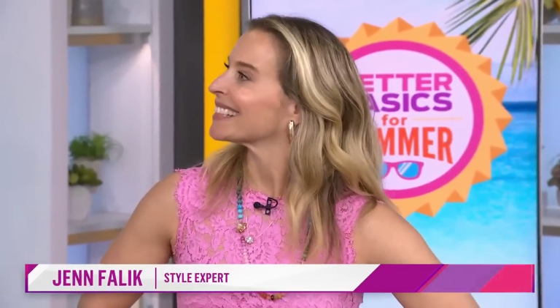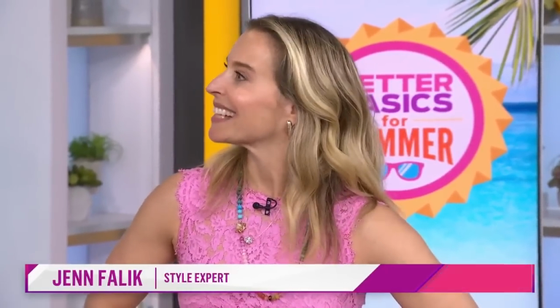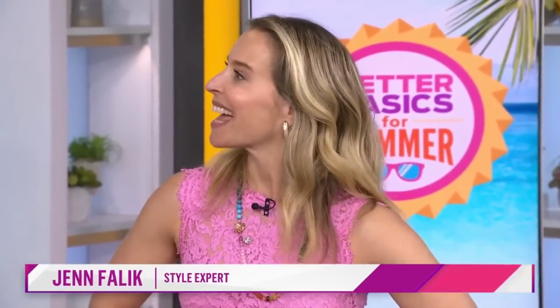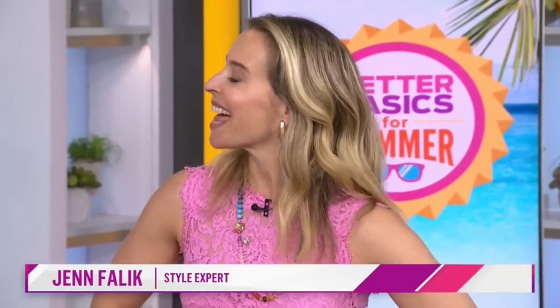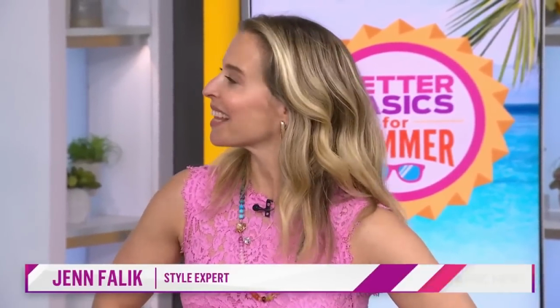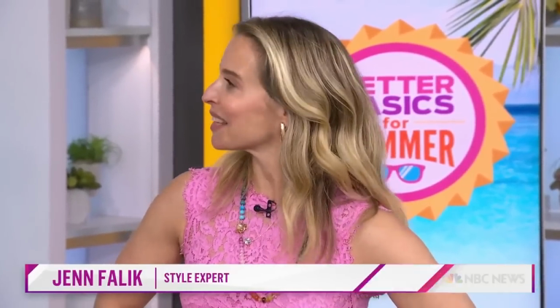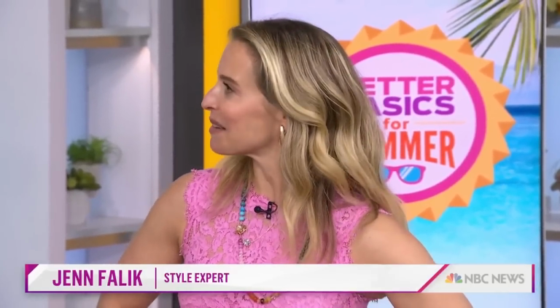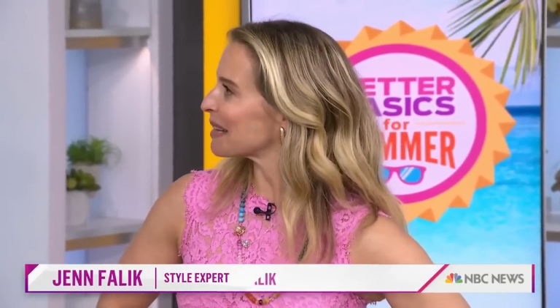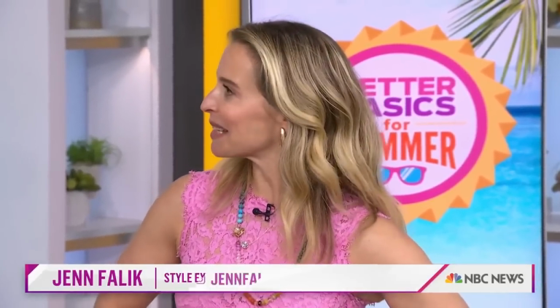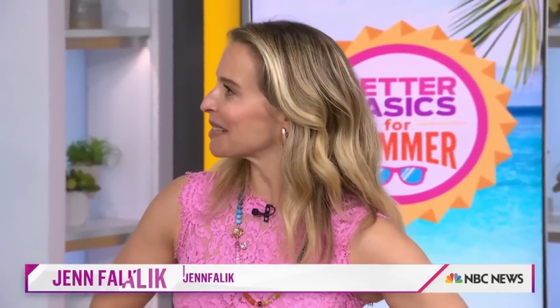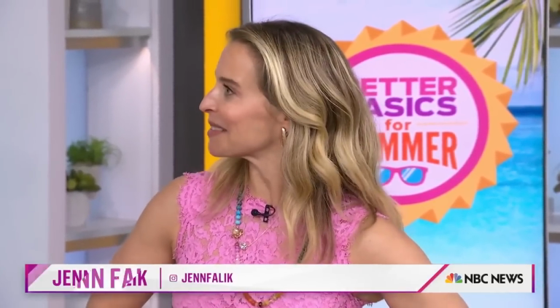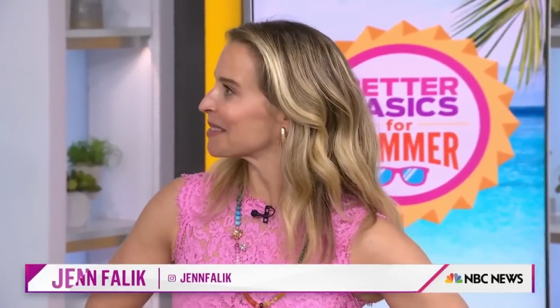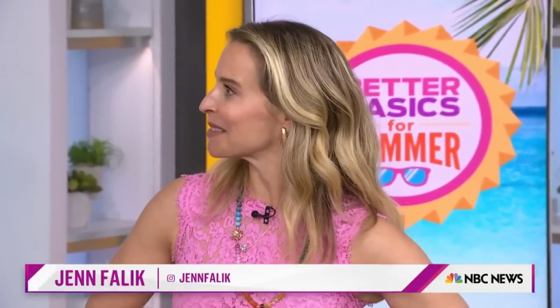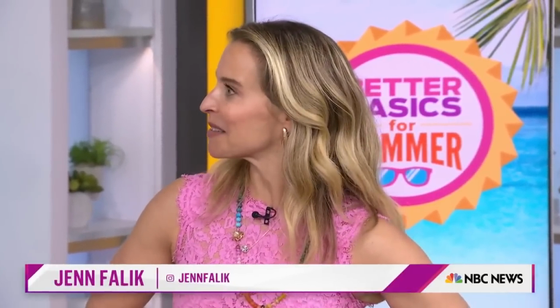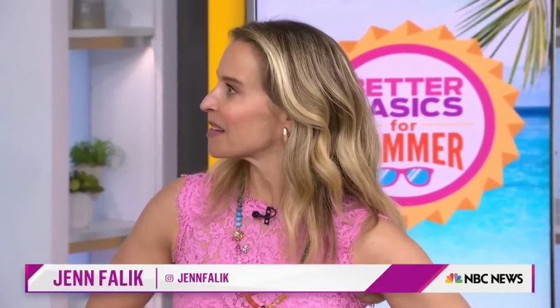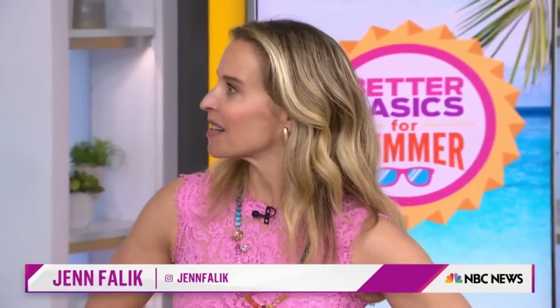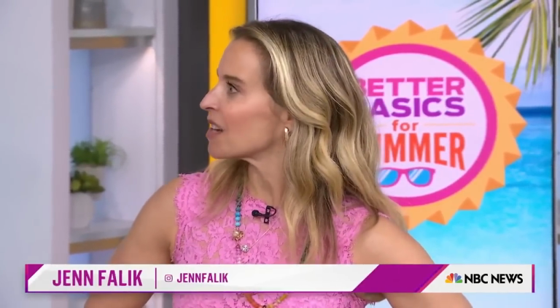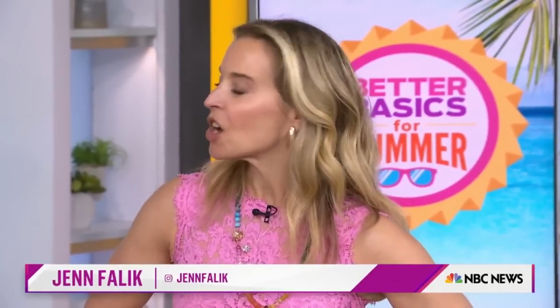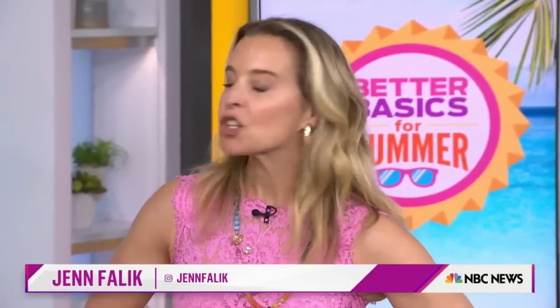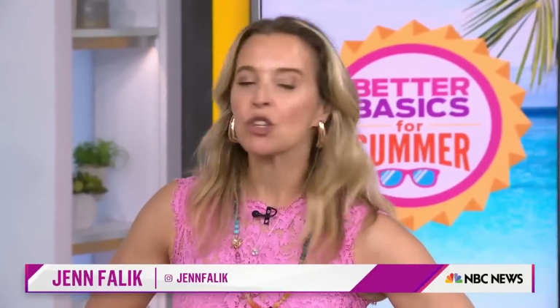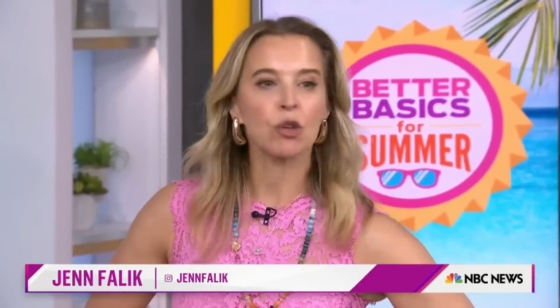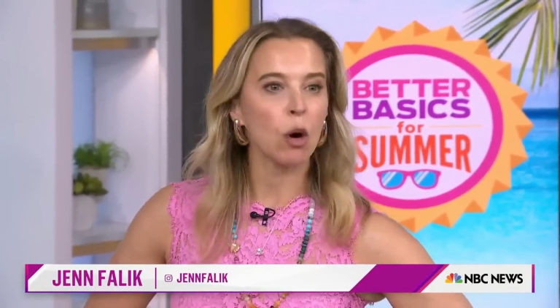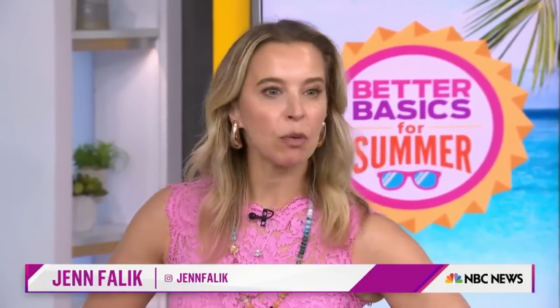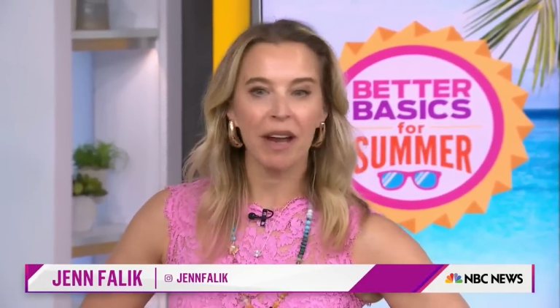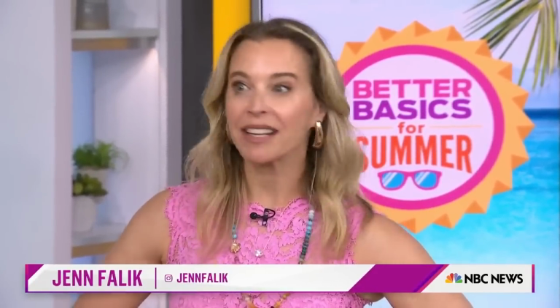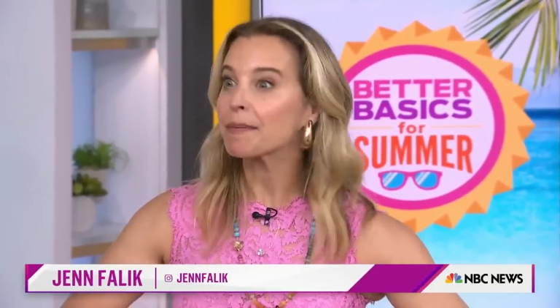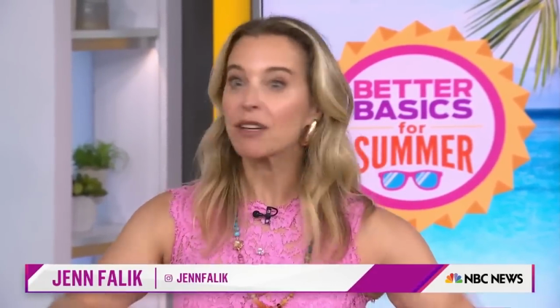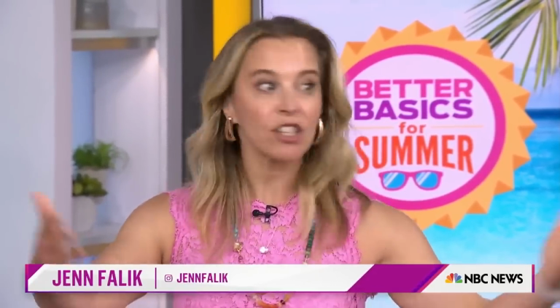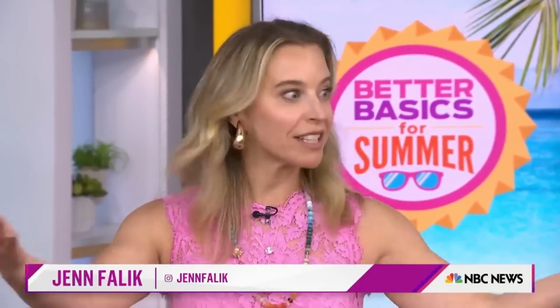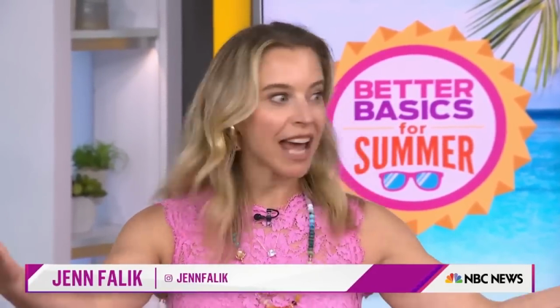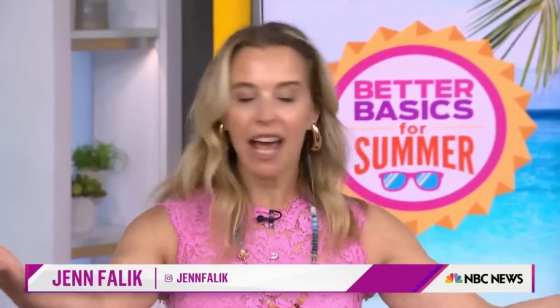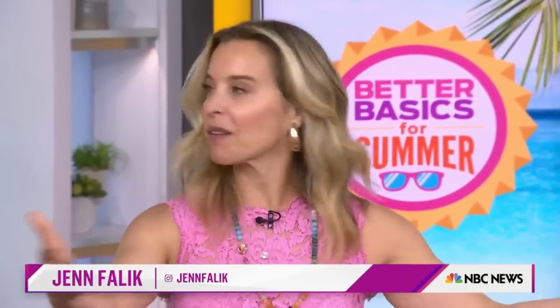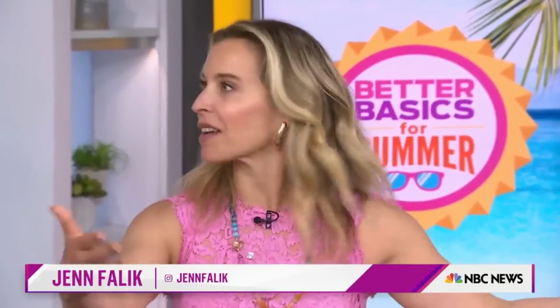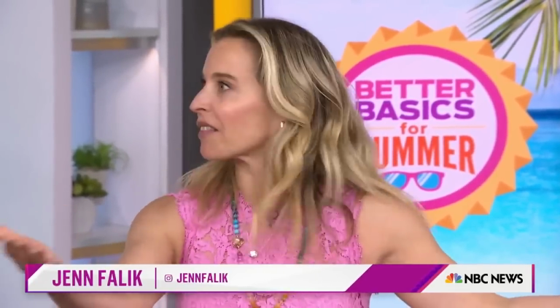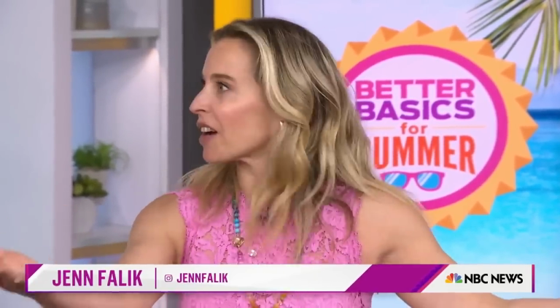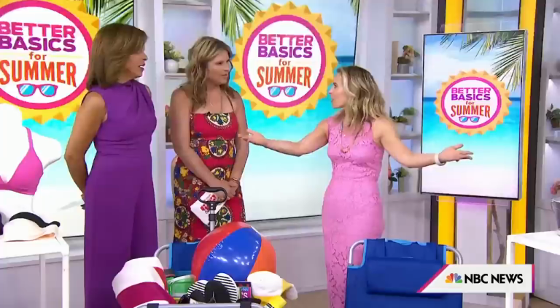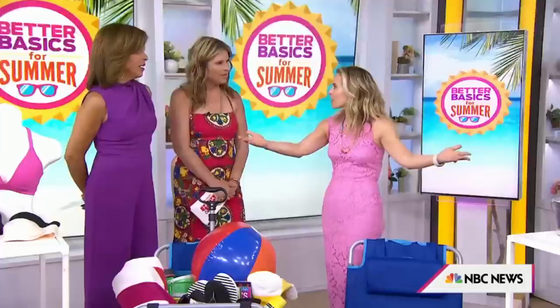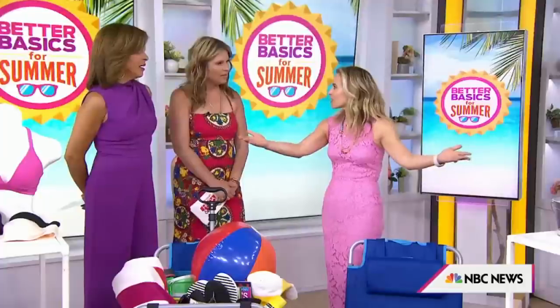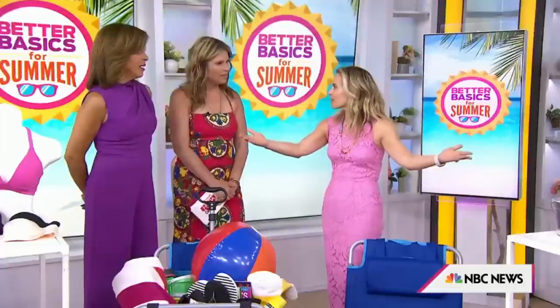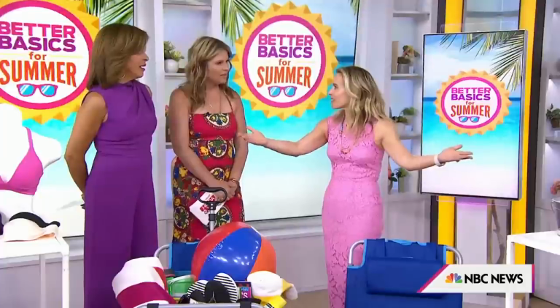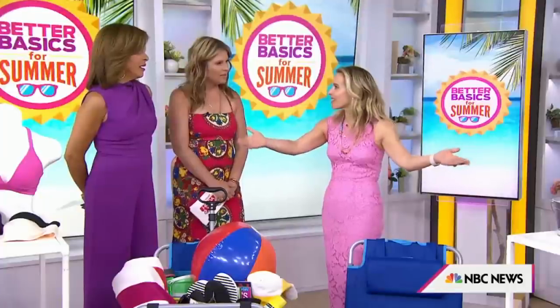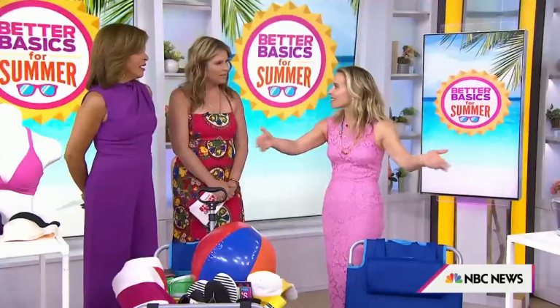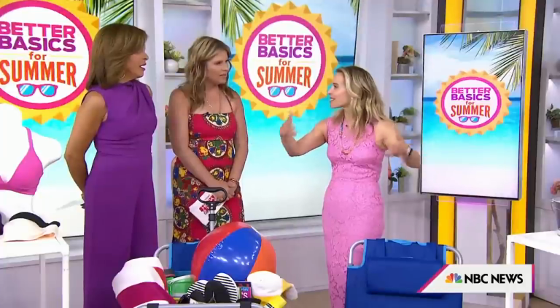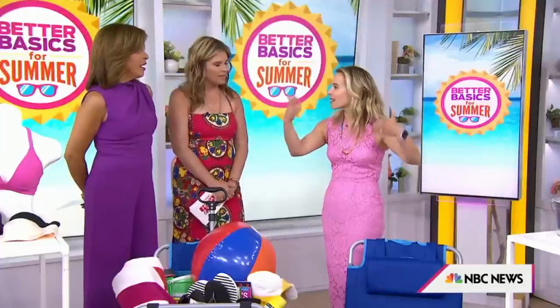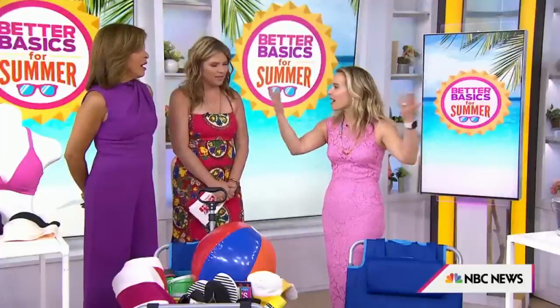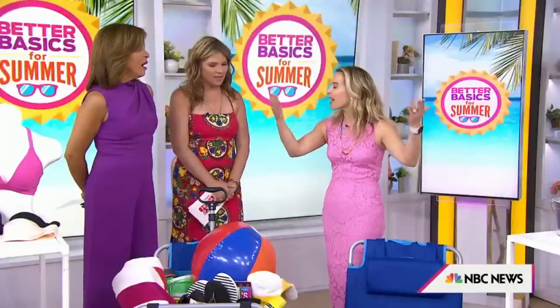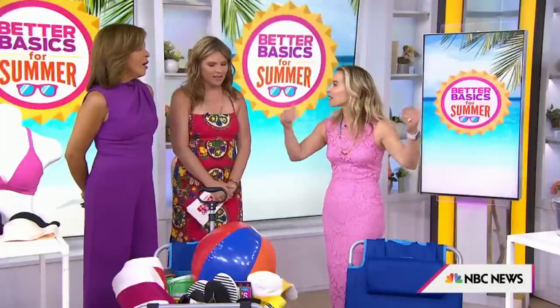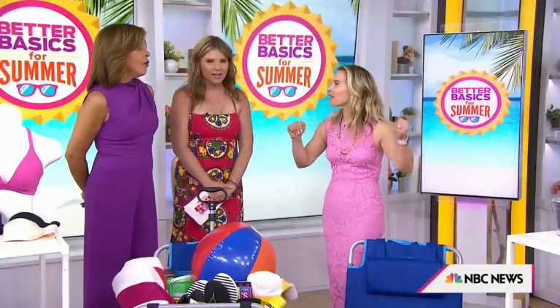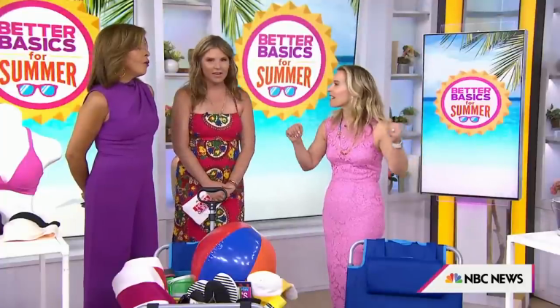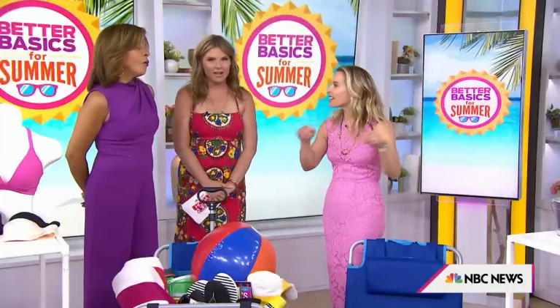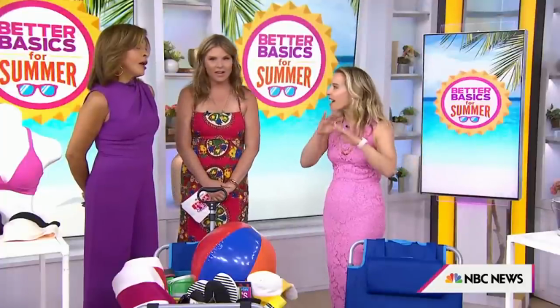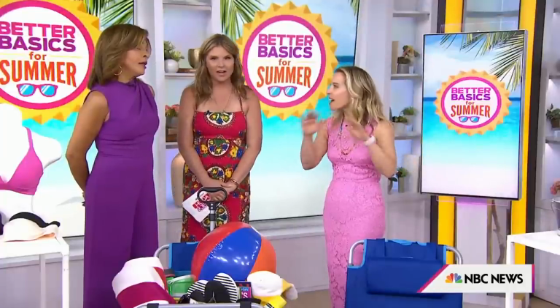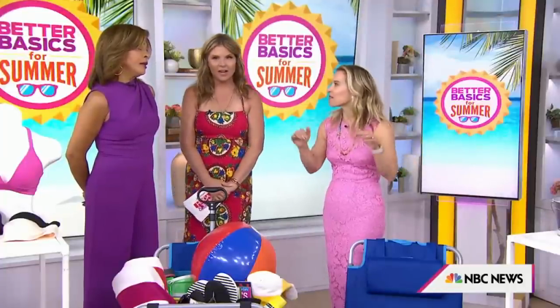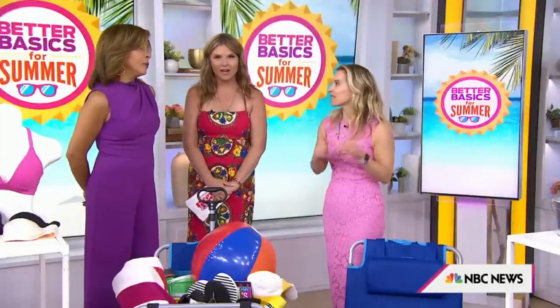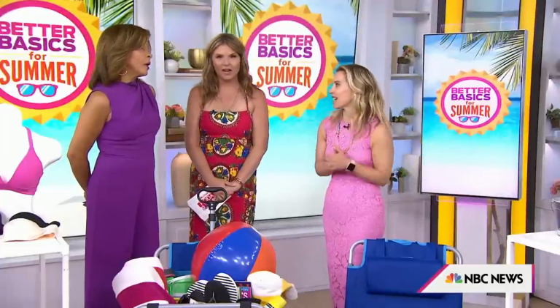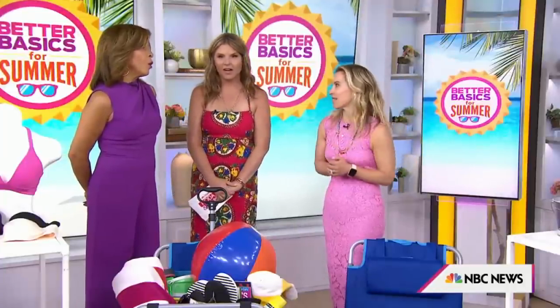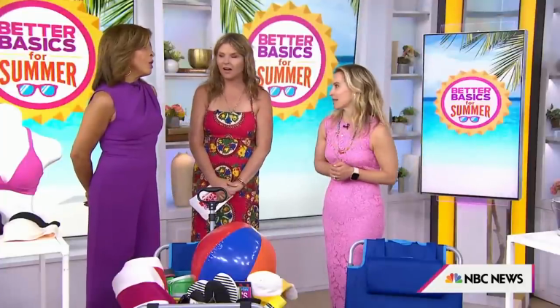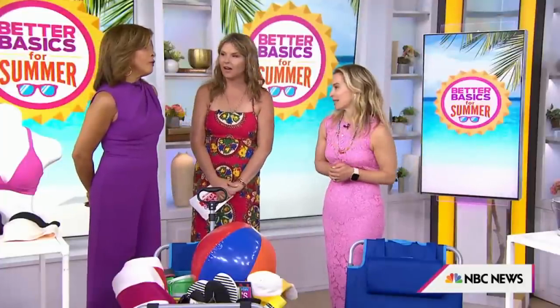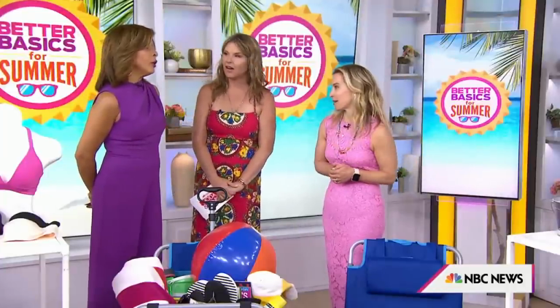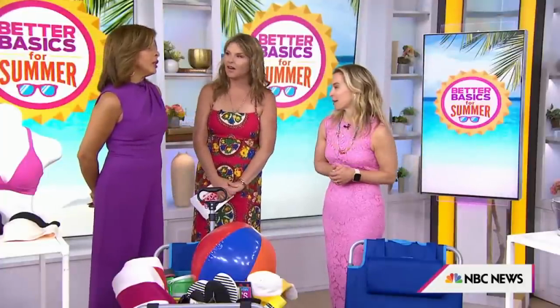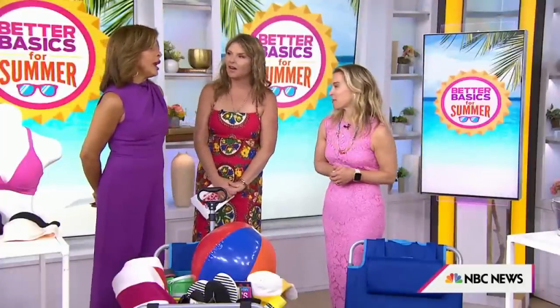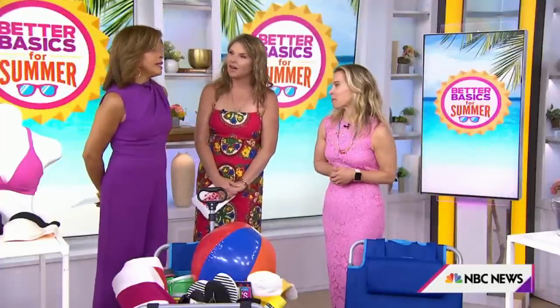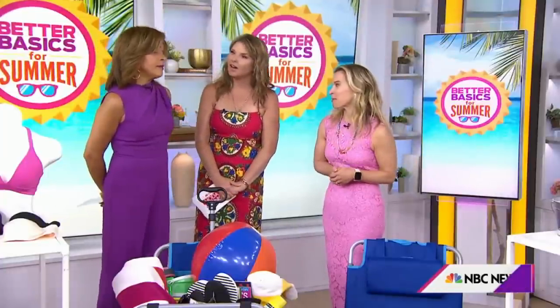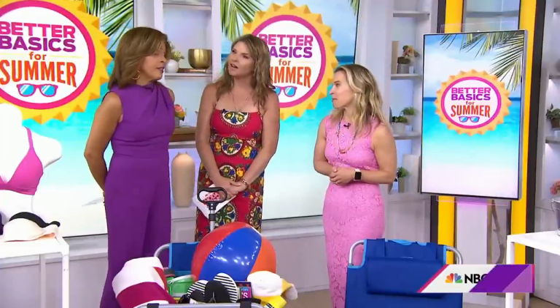Hi, Jim. Hello! You ready for summer? So ready, especially now that I've got all these great things to elevate every day of my summer.